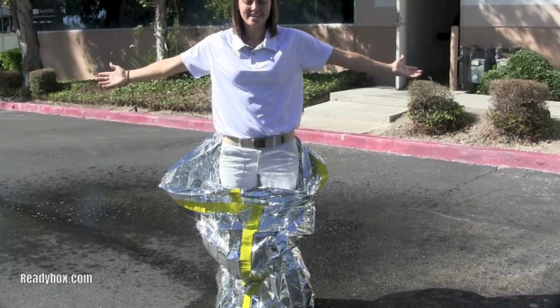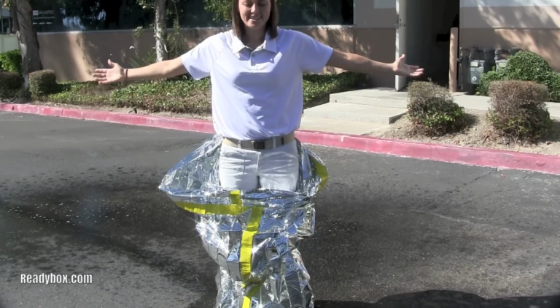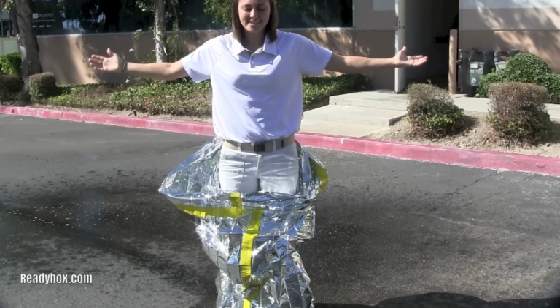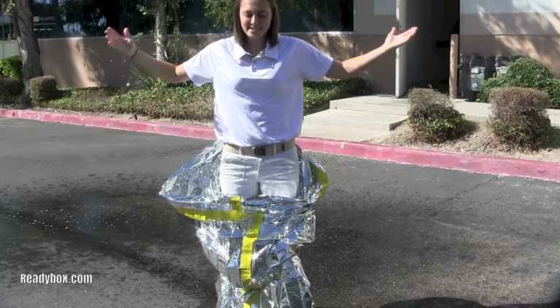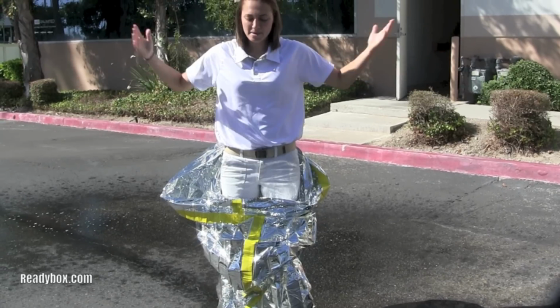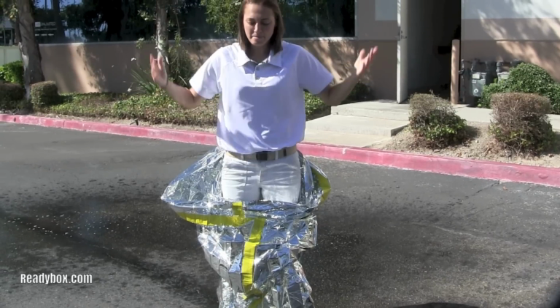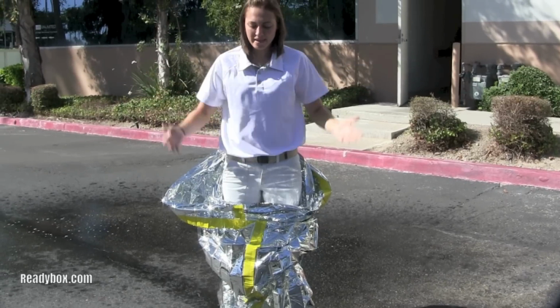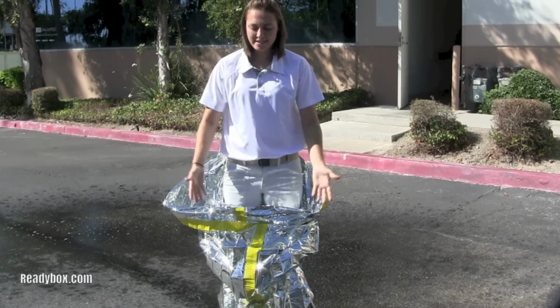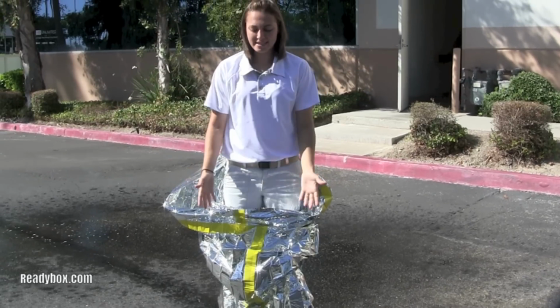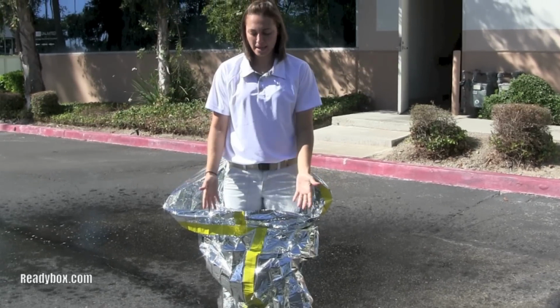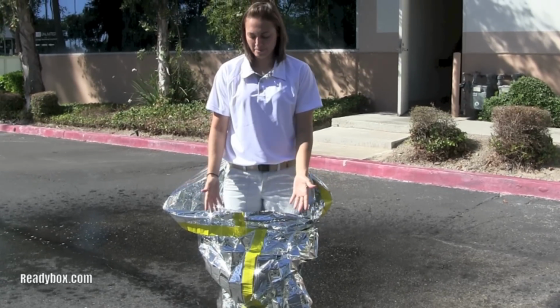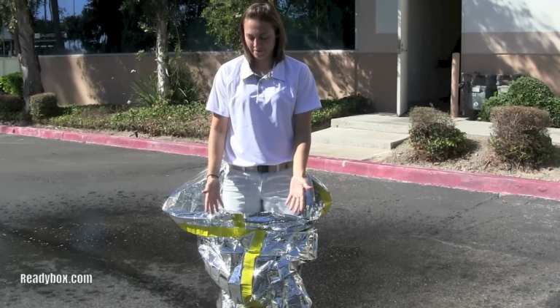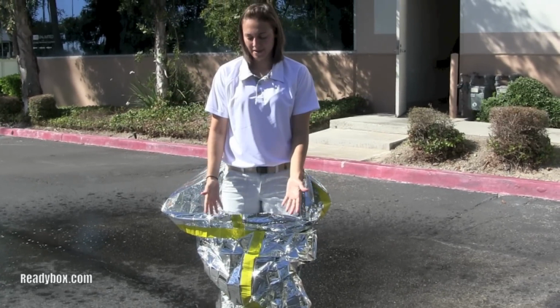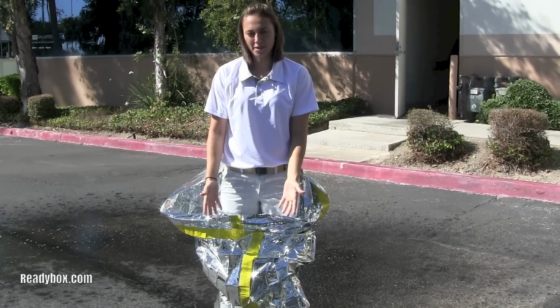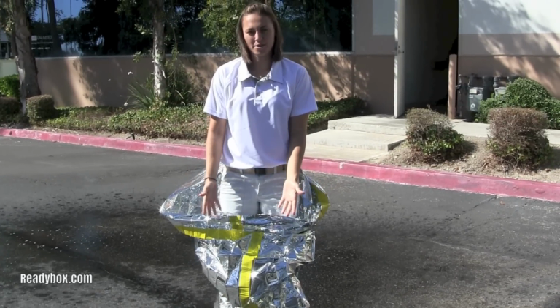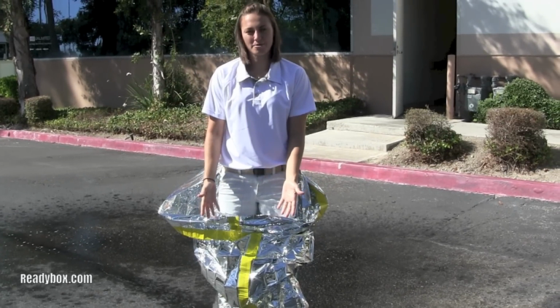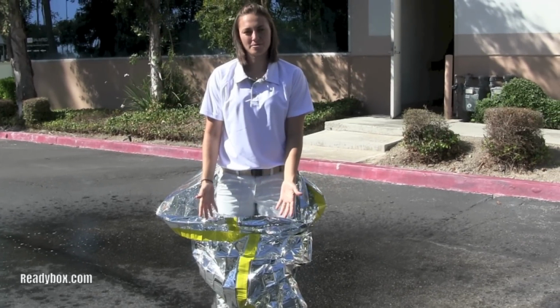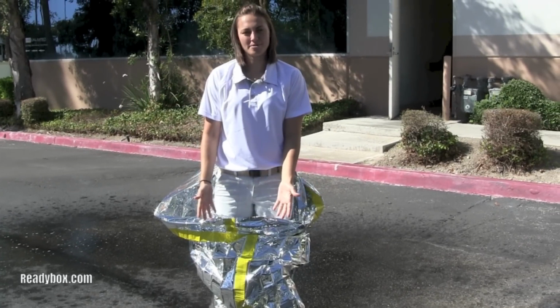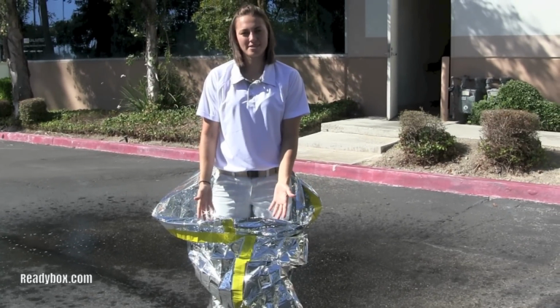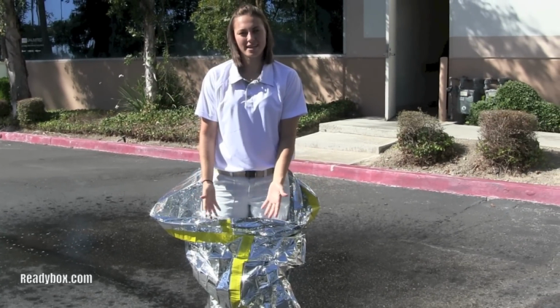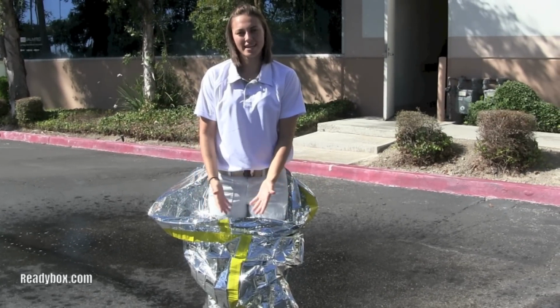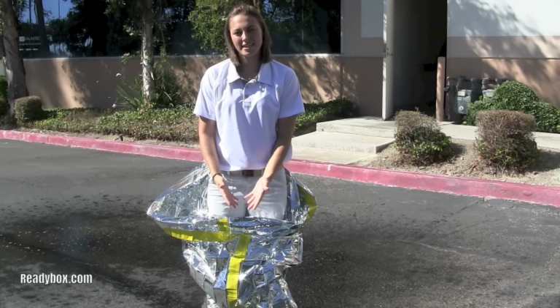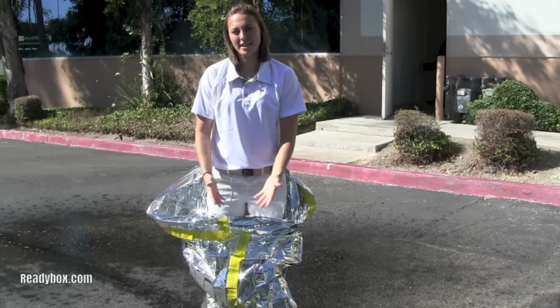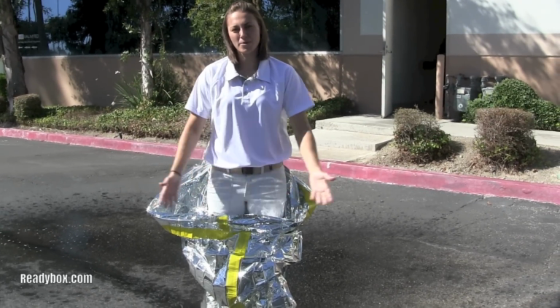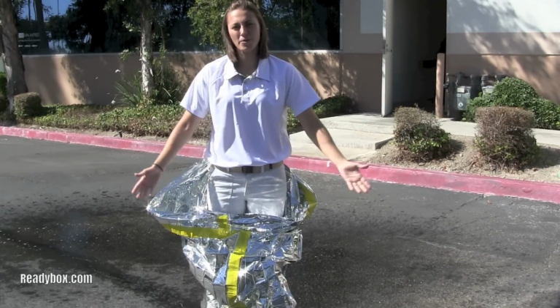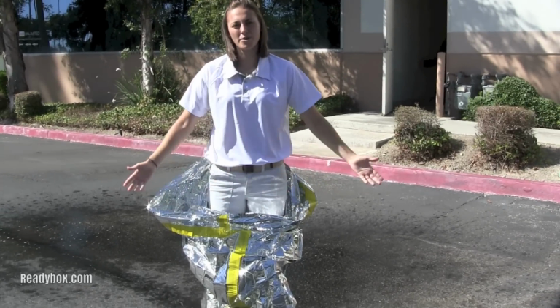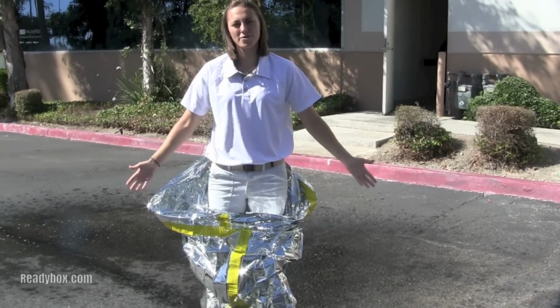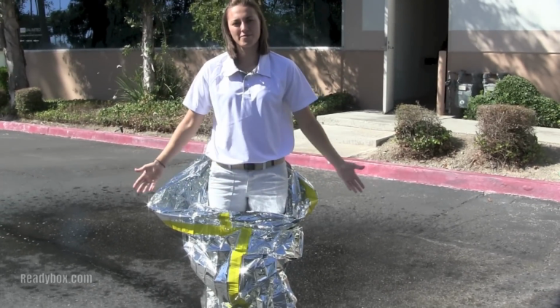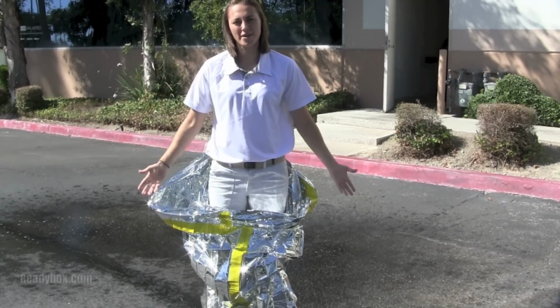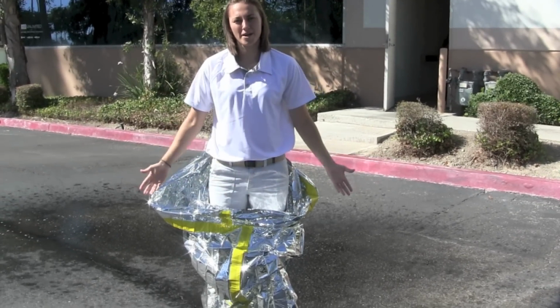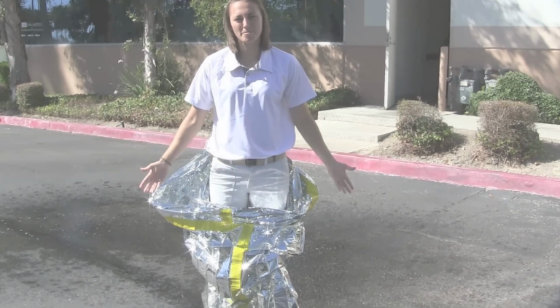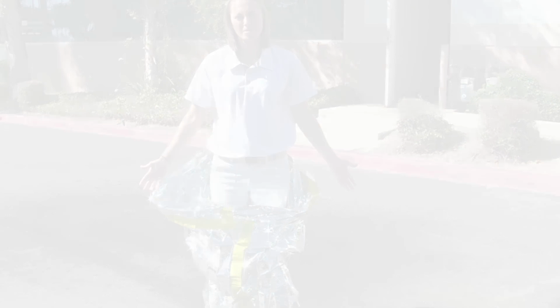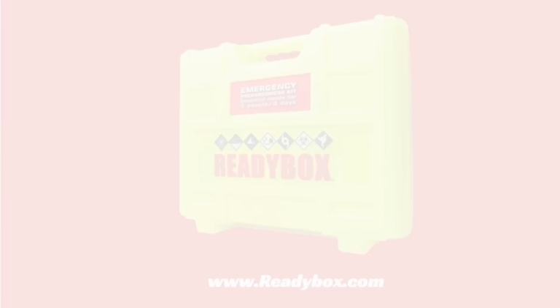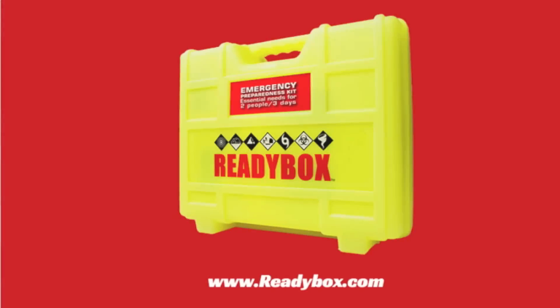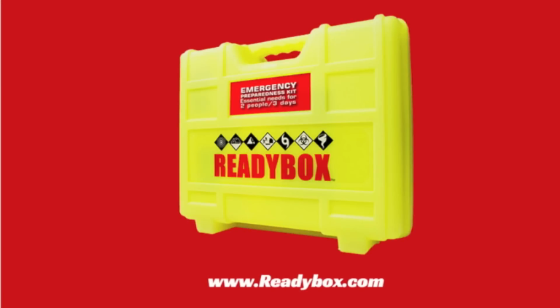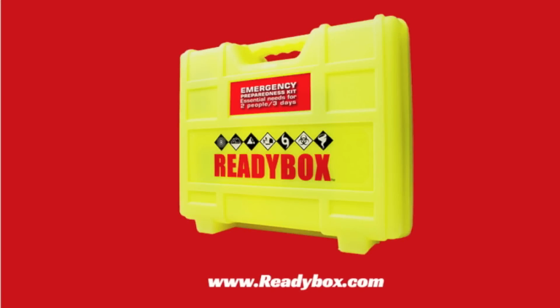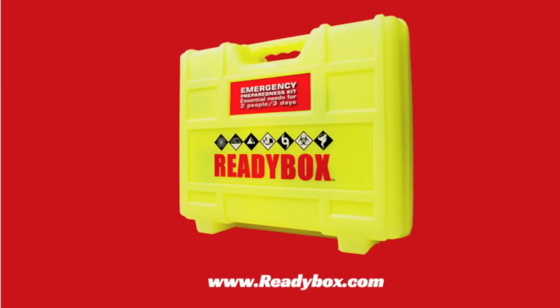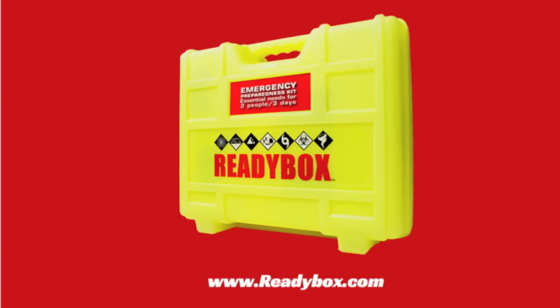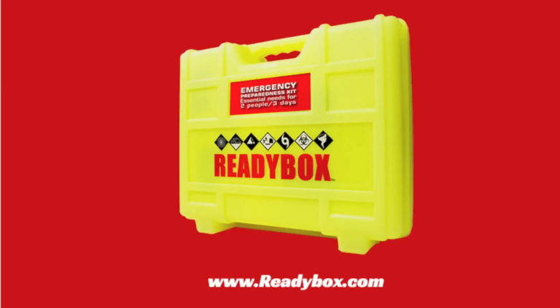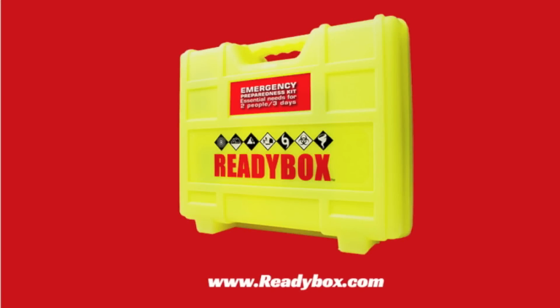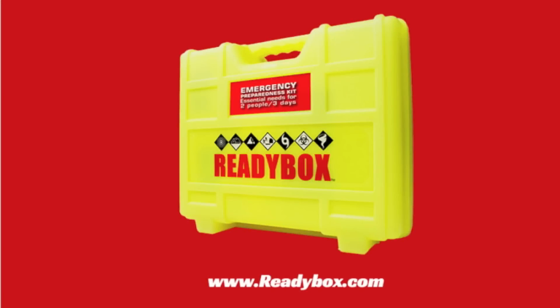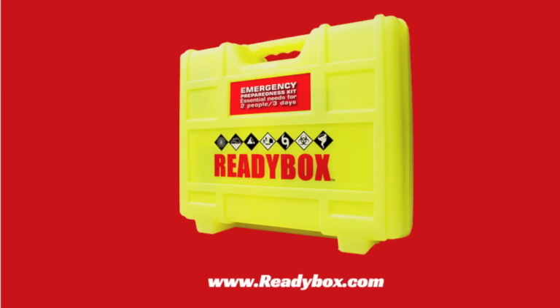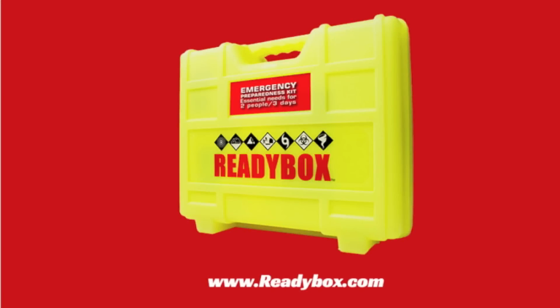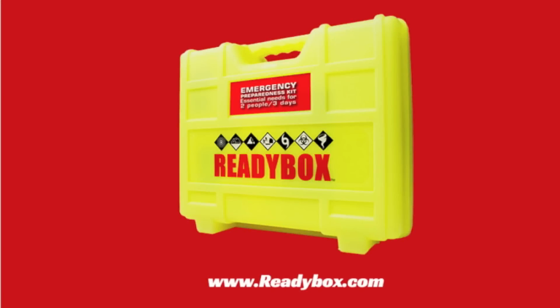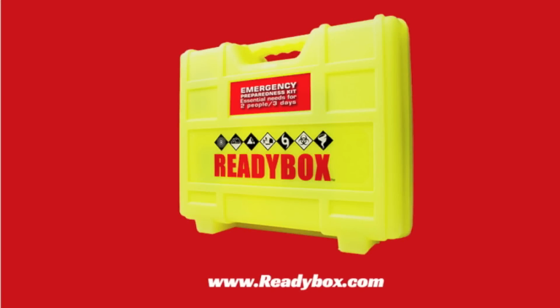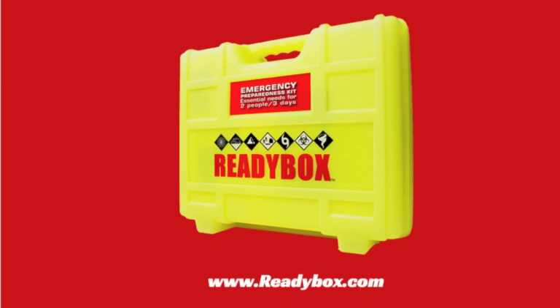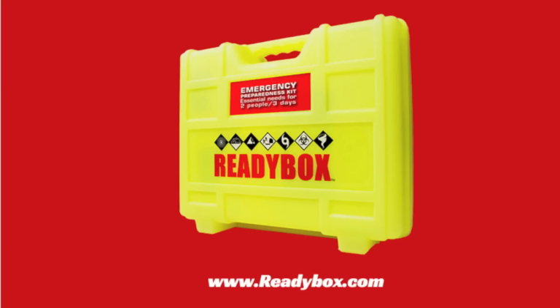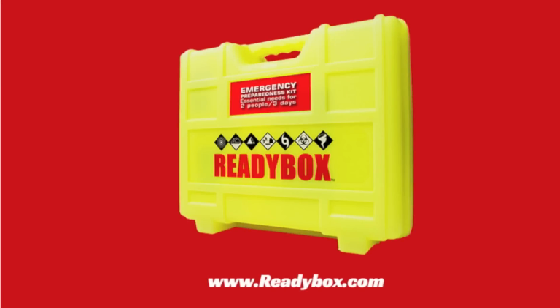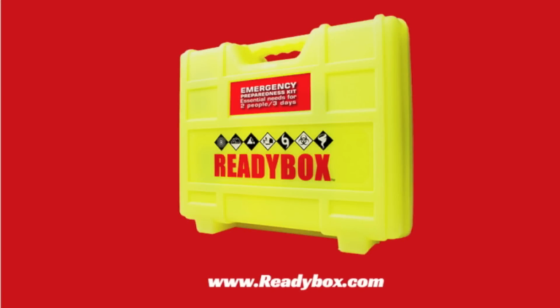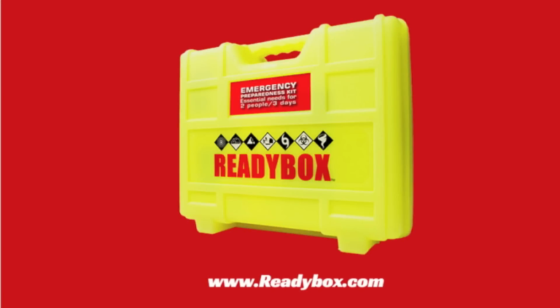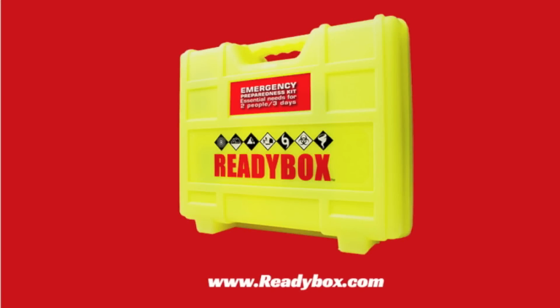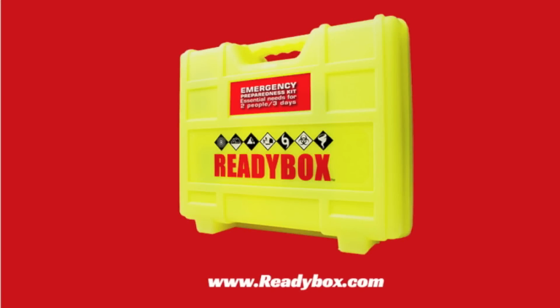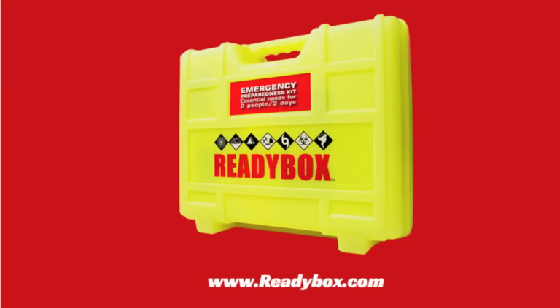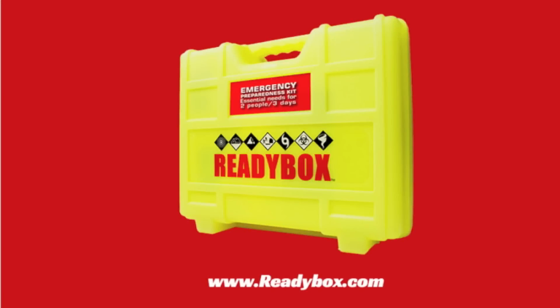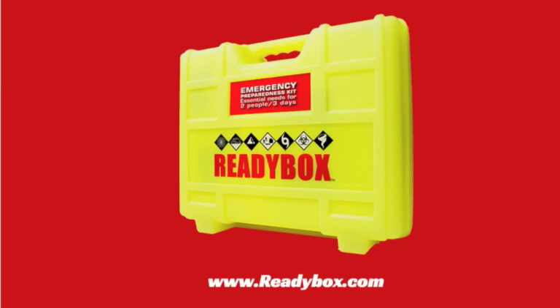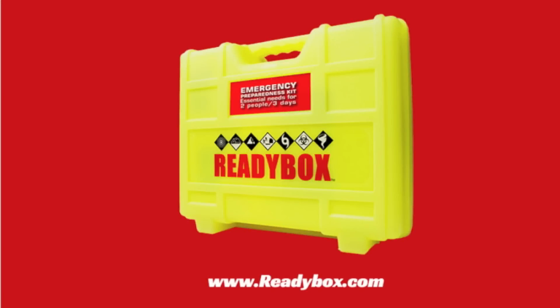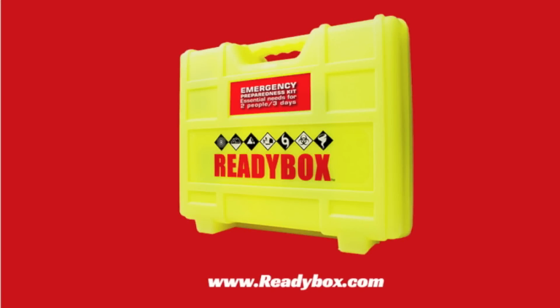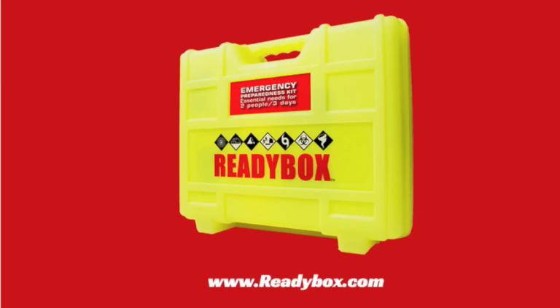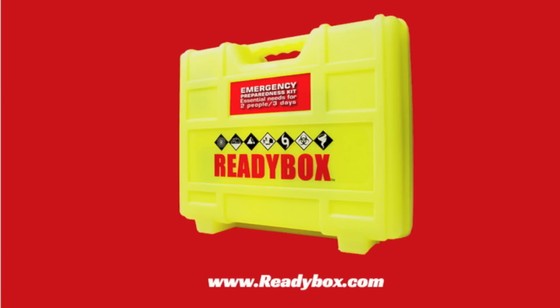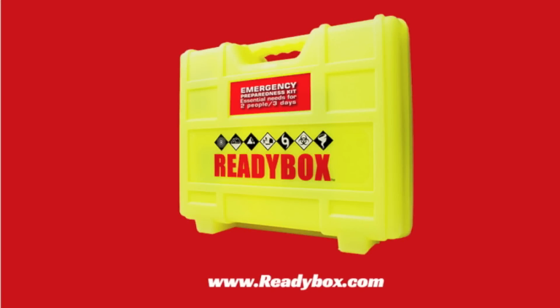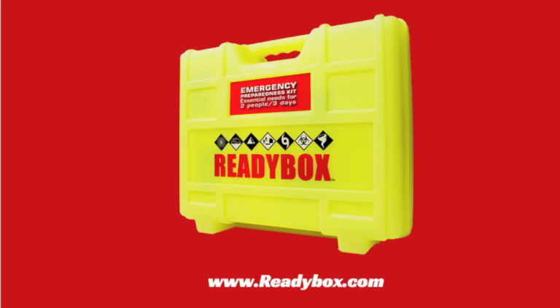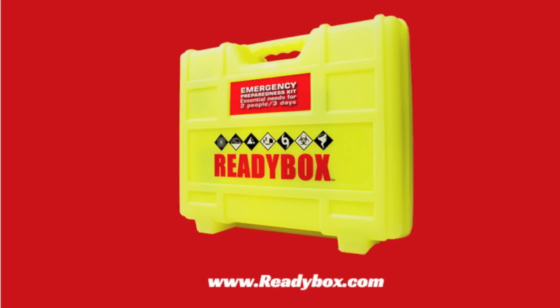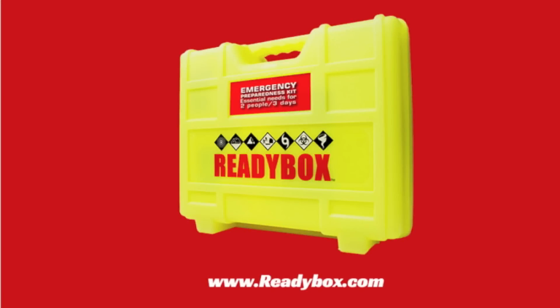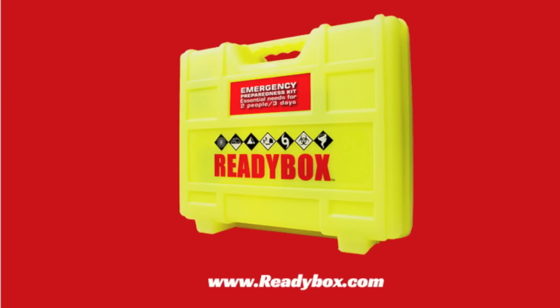This is the best type of thing to use in any weather environment. To get your ReadyBox, go to ReadyBox.com.